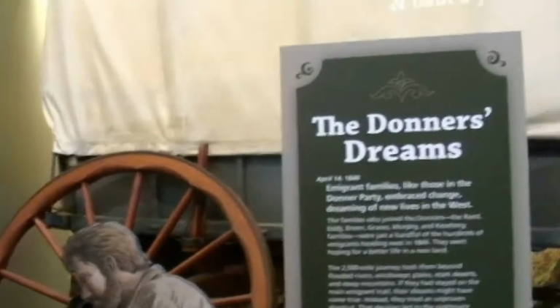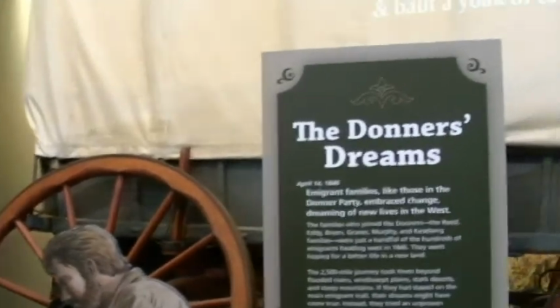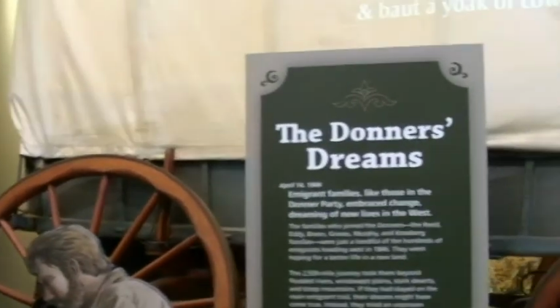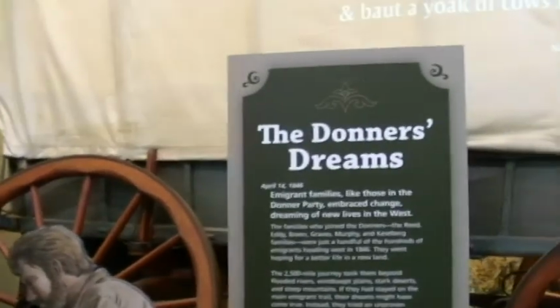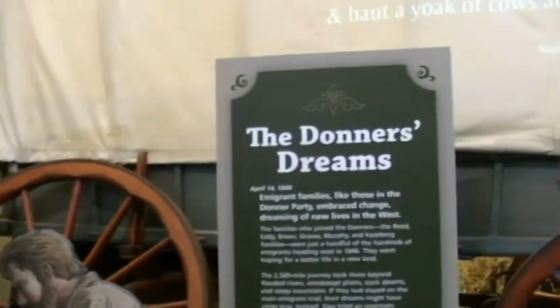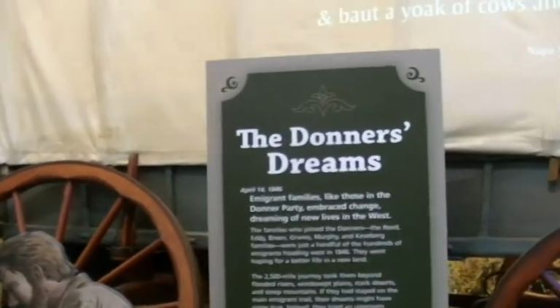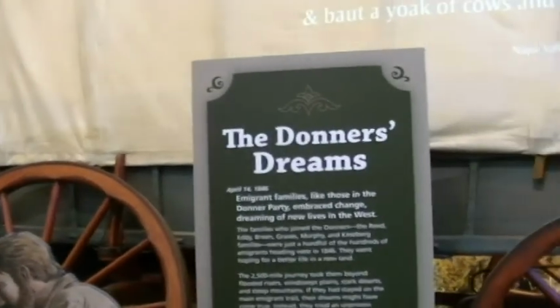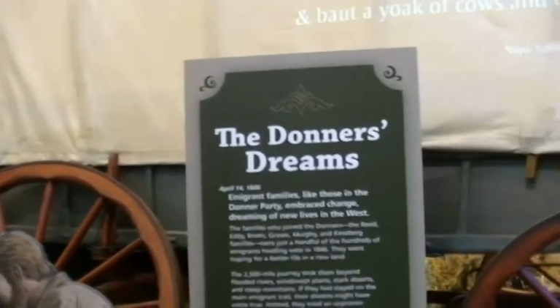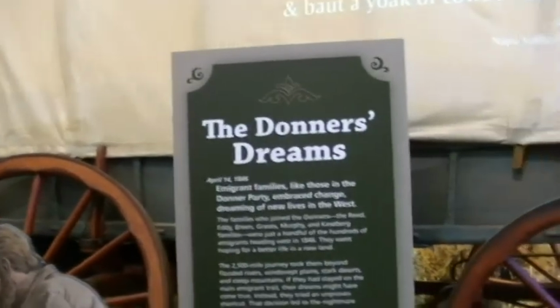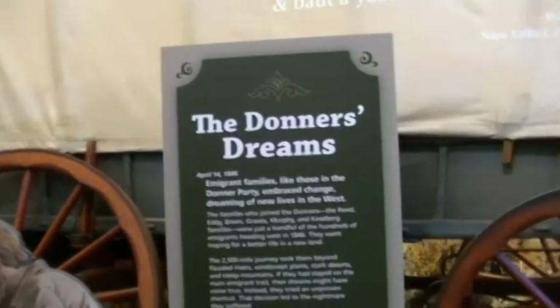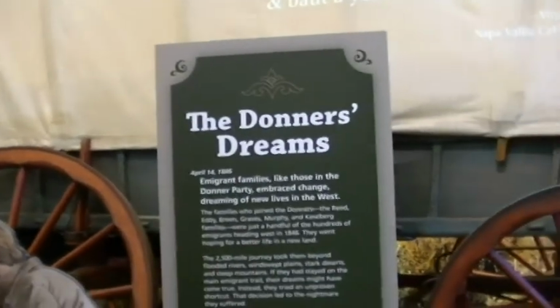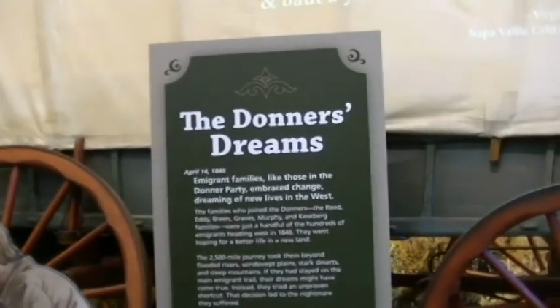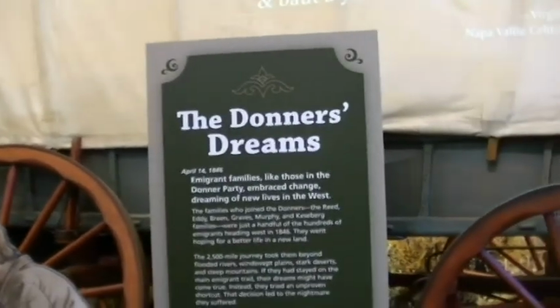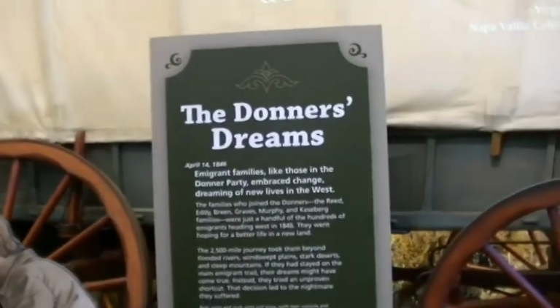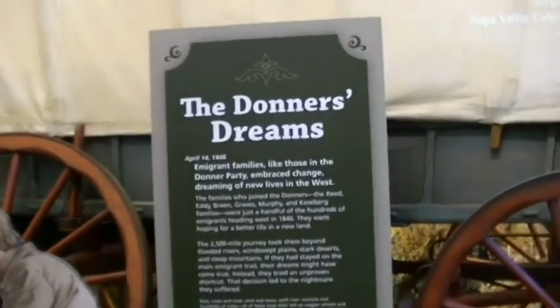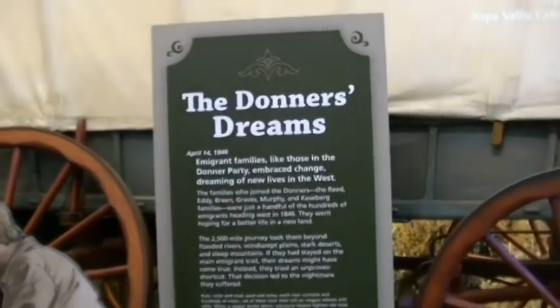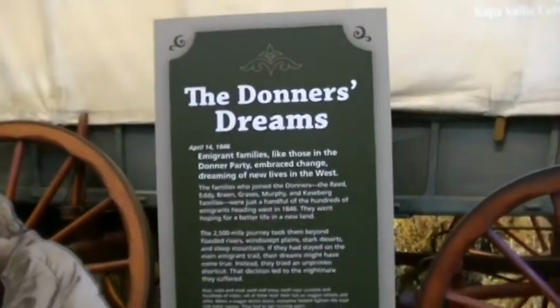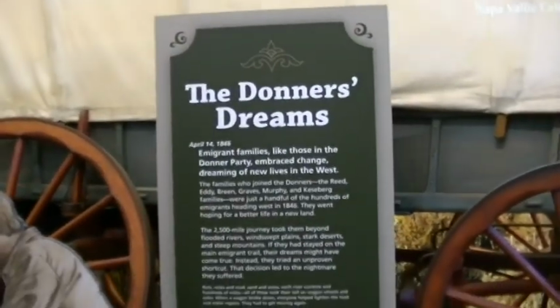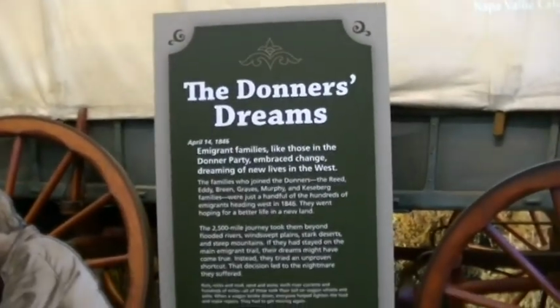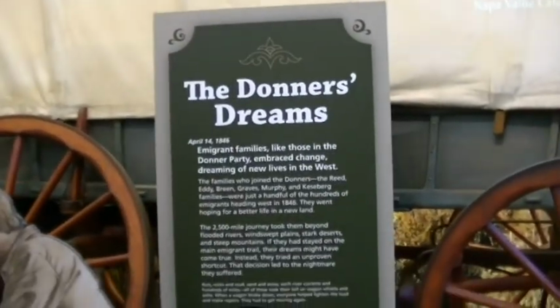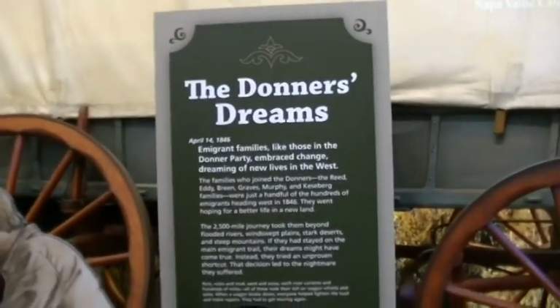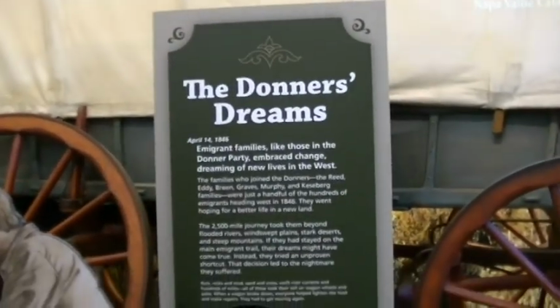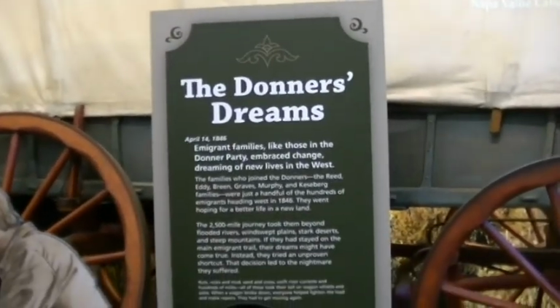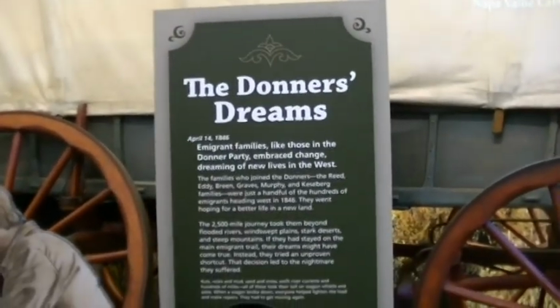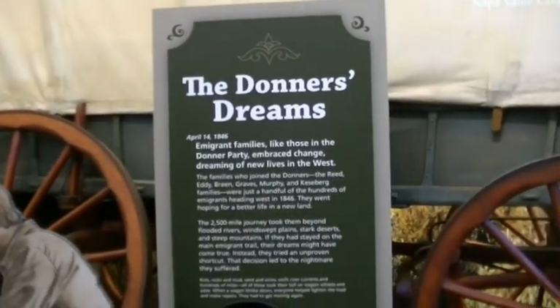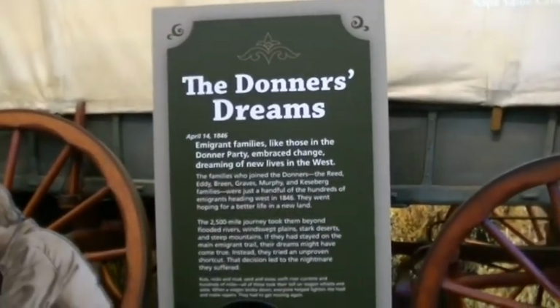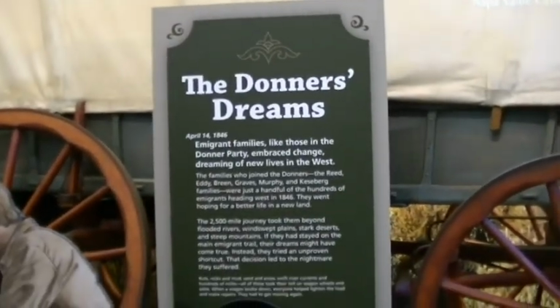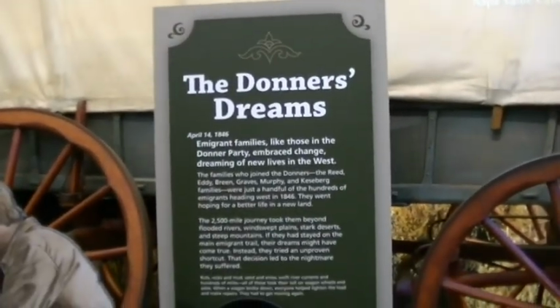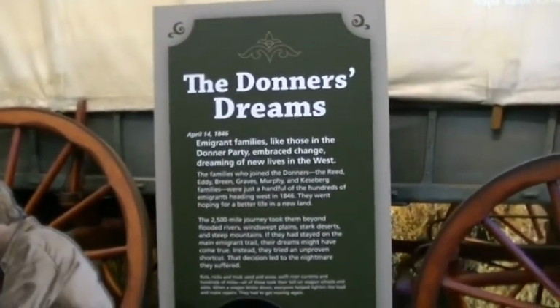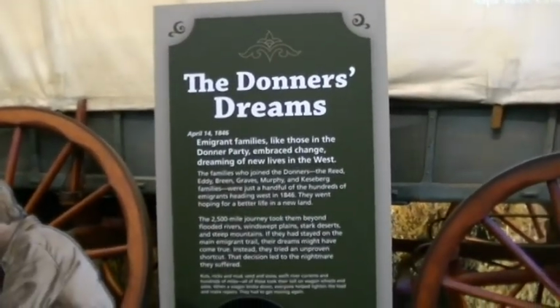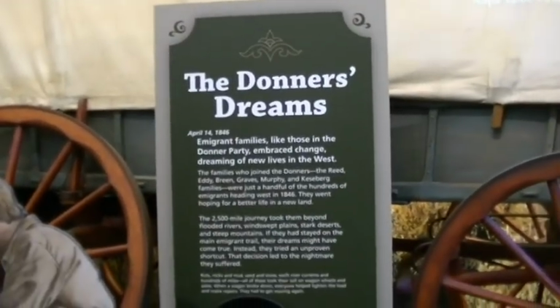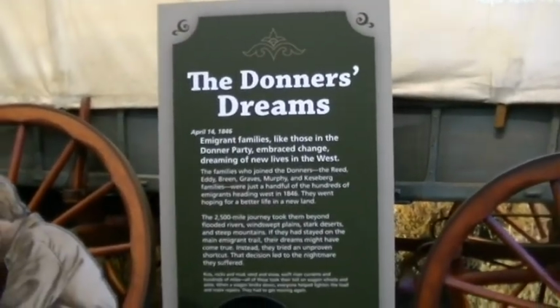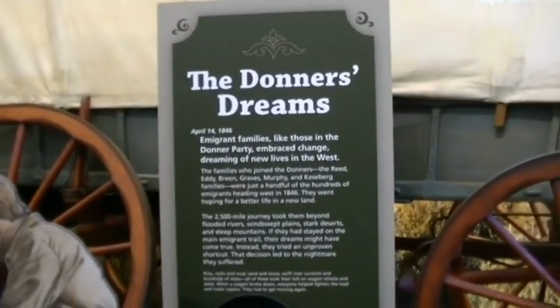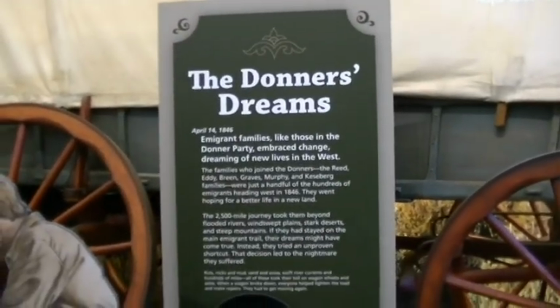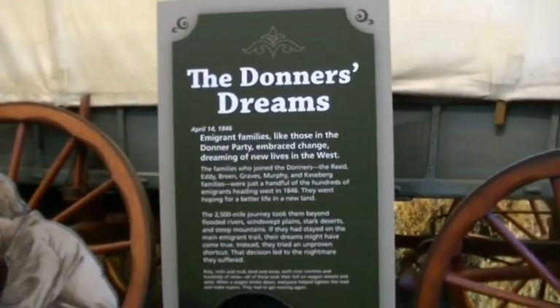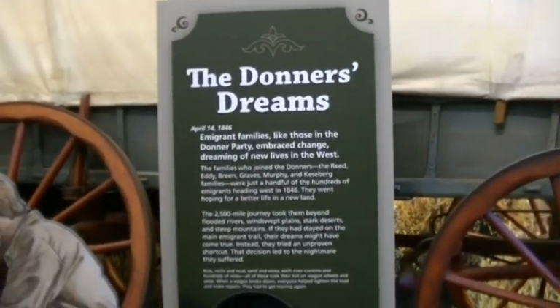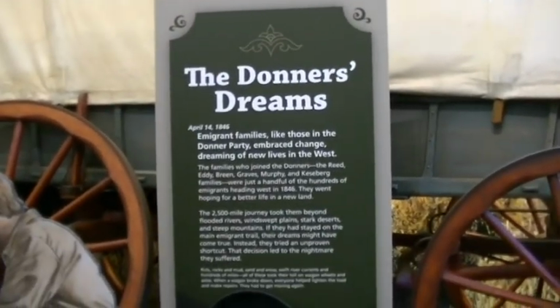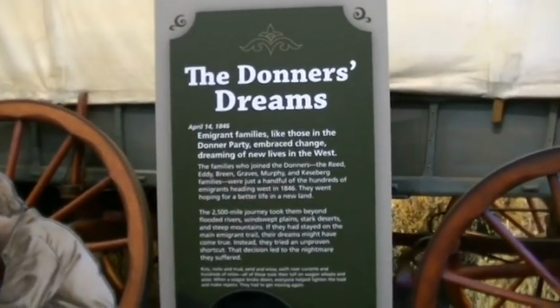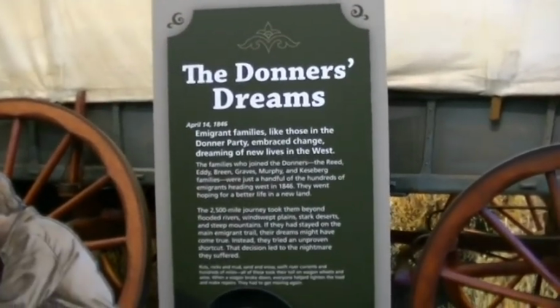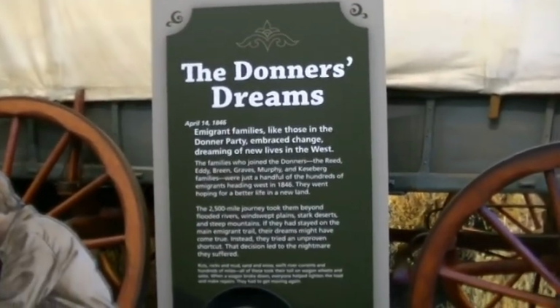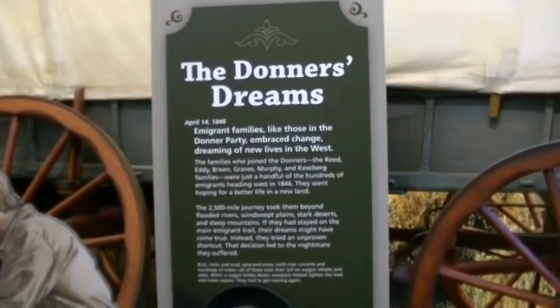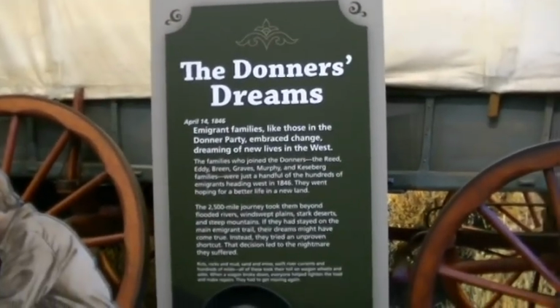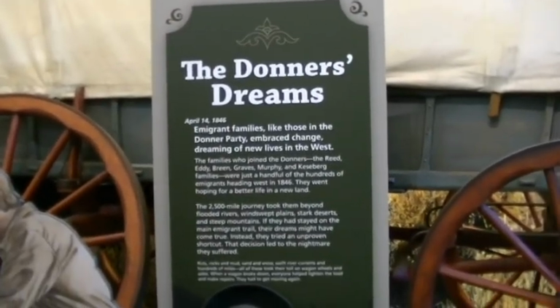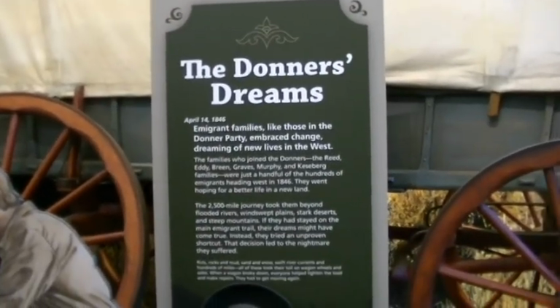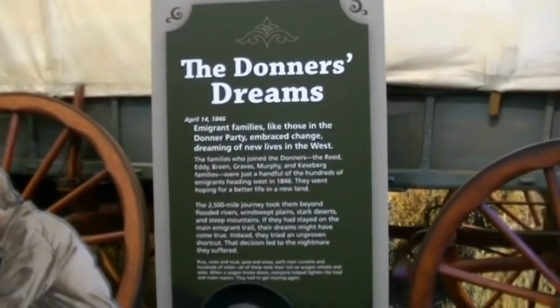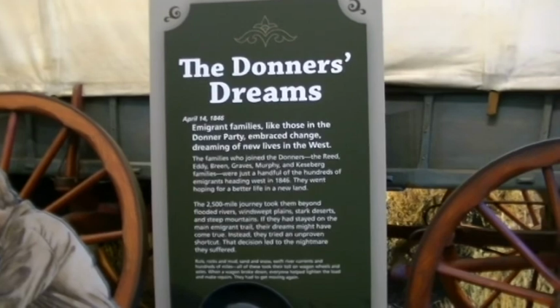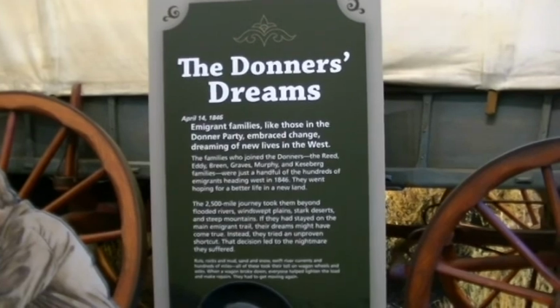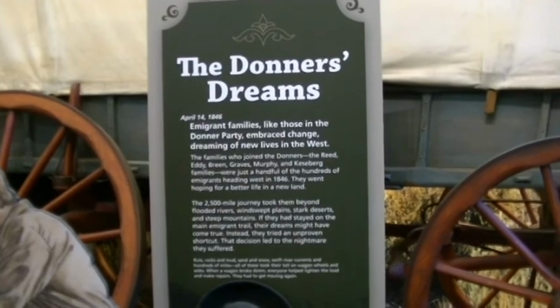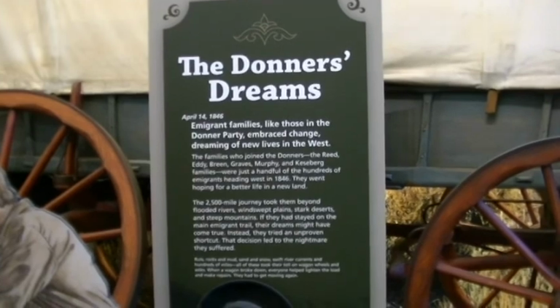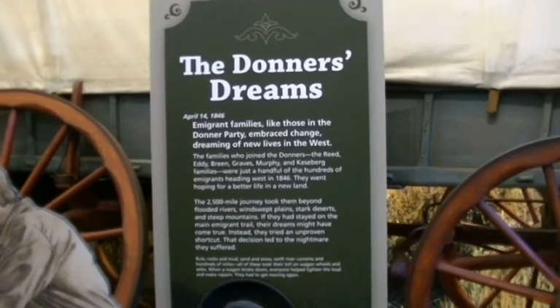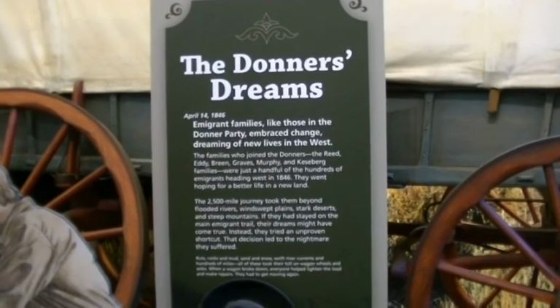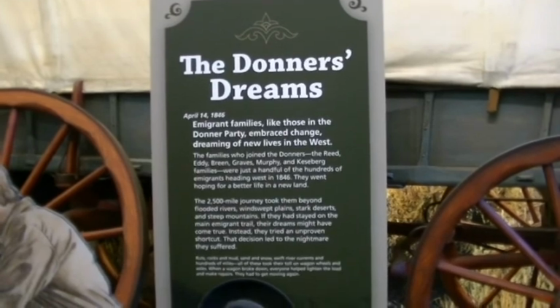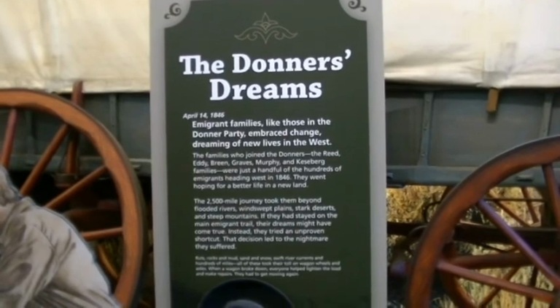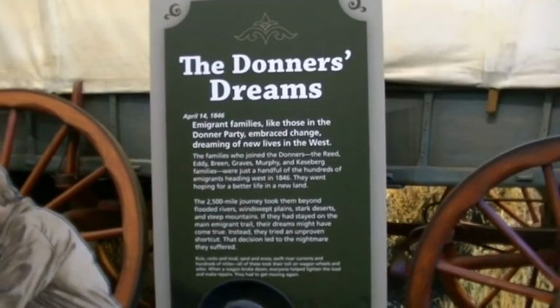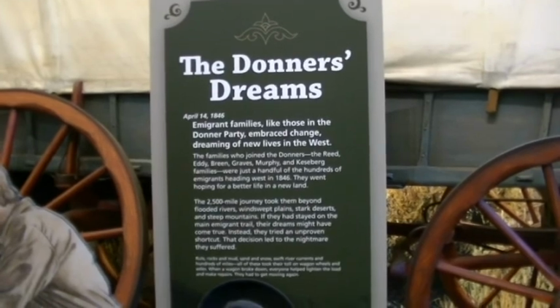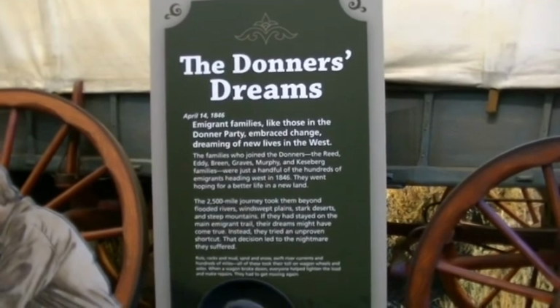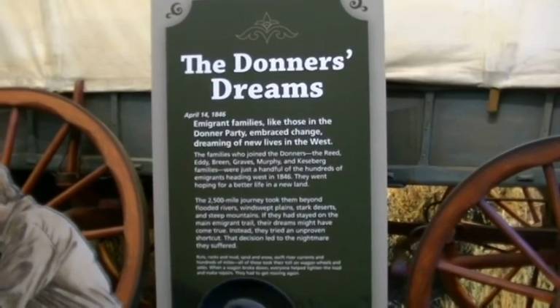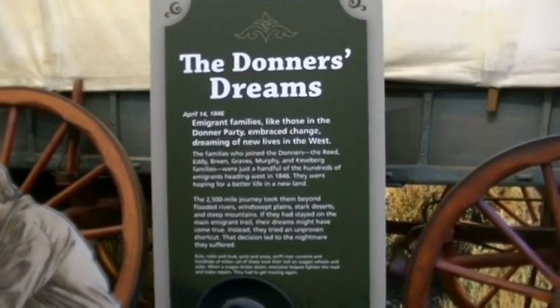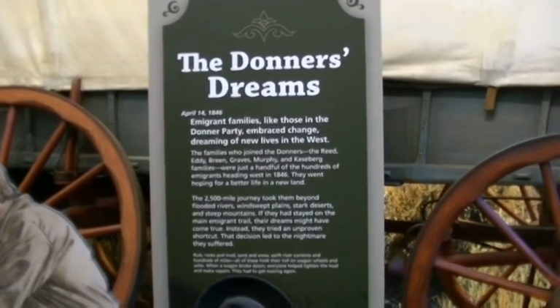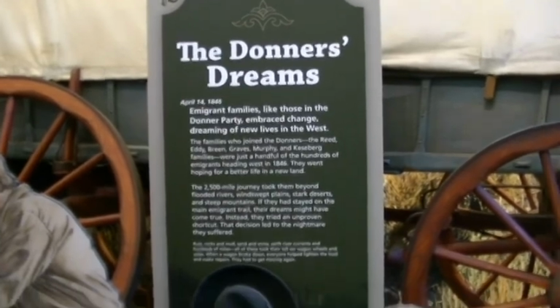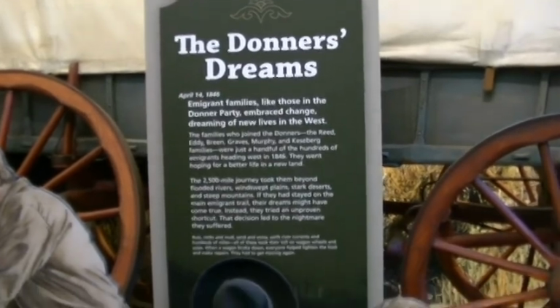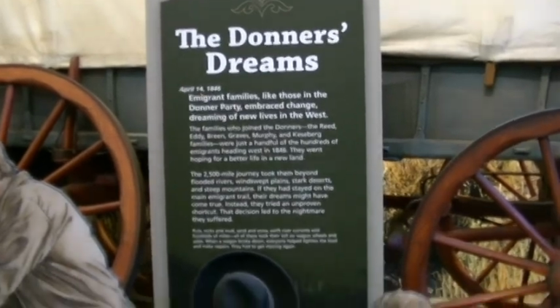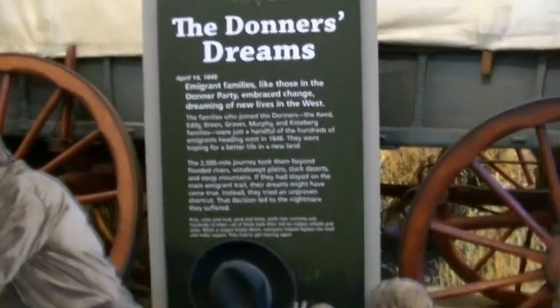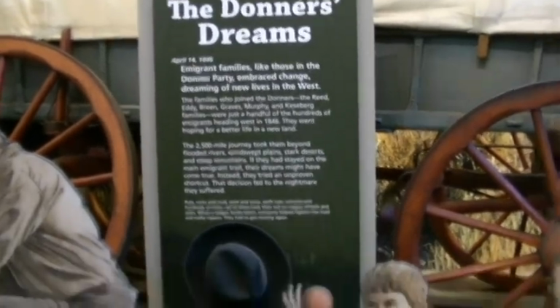The Donner Dreams exhibit: immigrant families like those in the Donner Party embraced change, dreaming of new lives in the West.